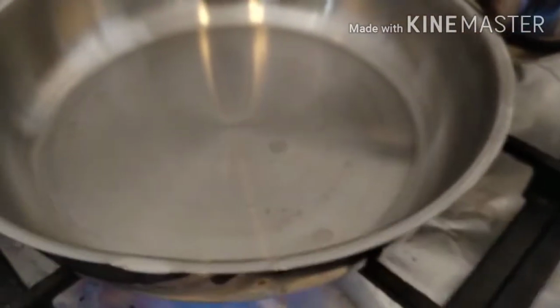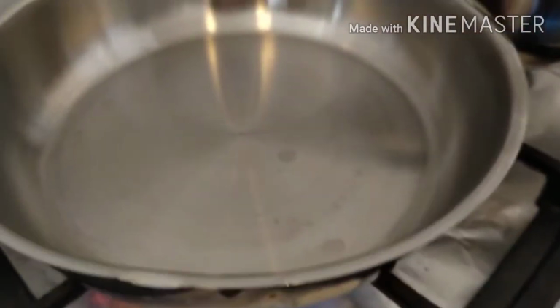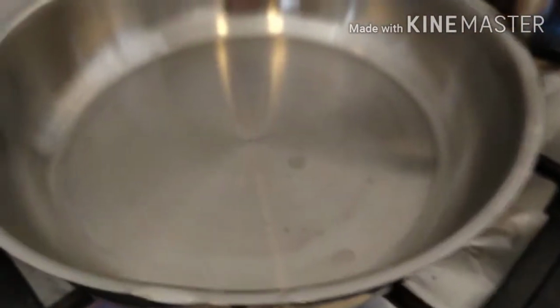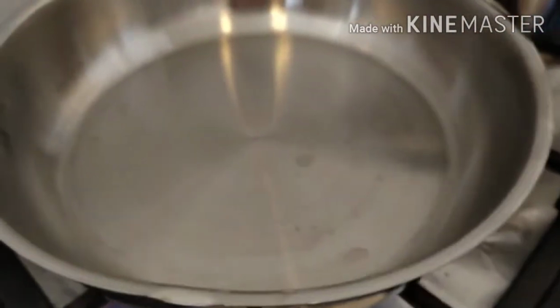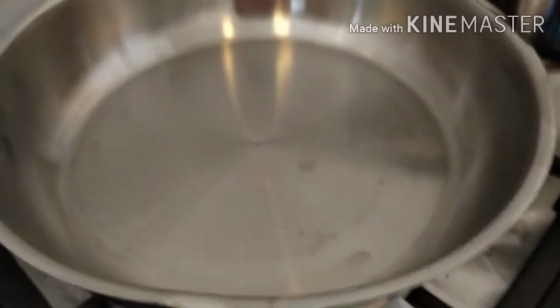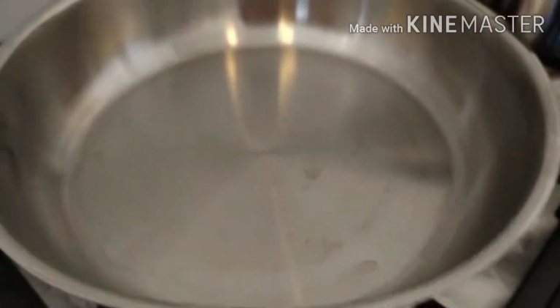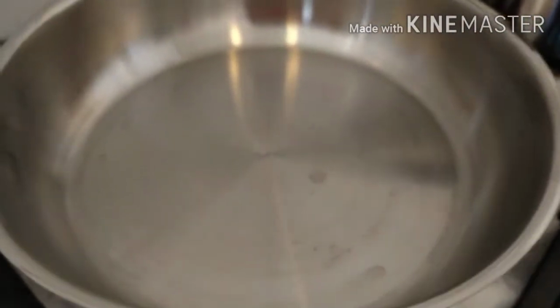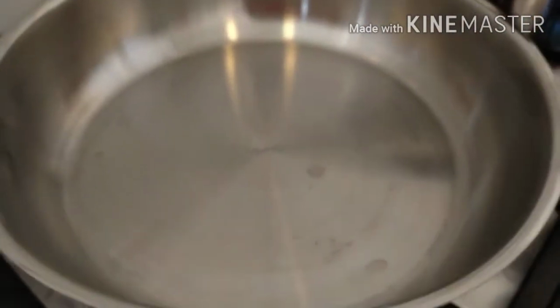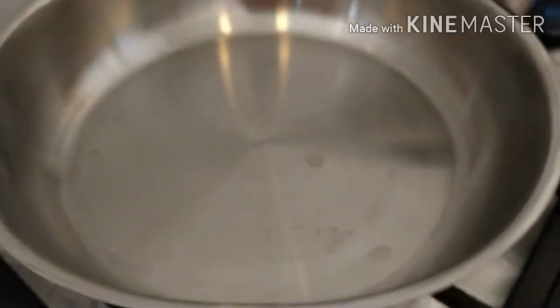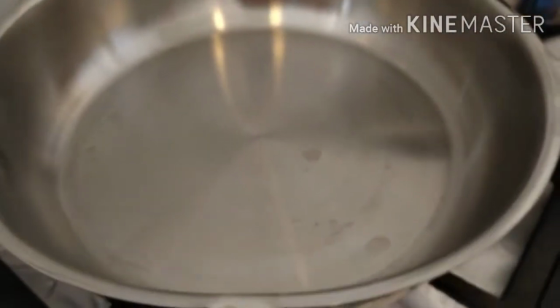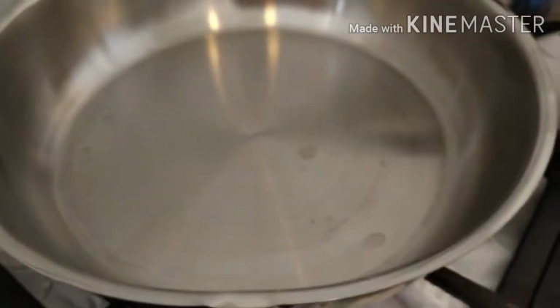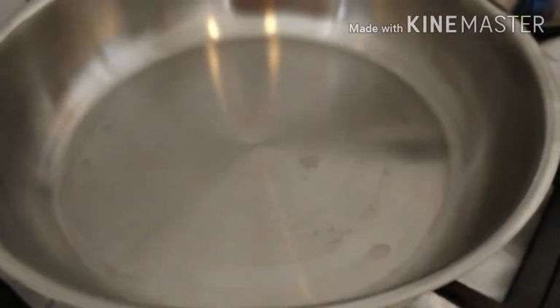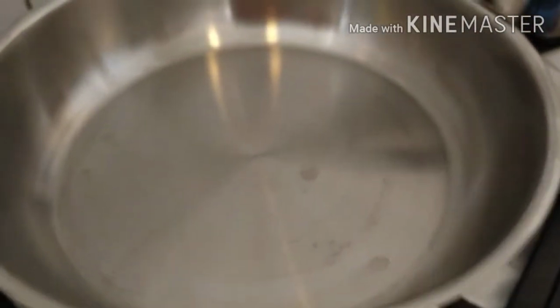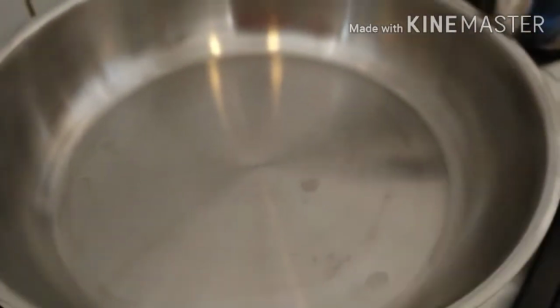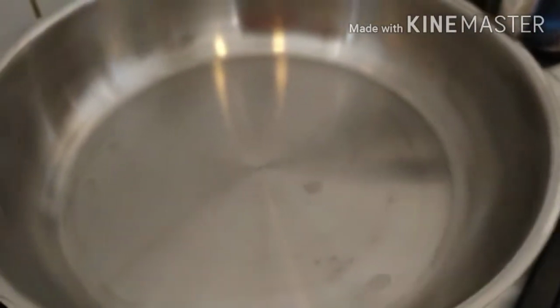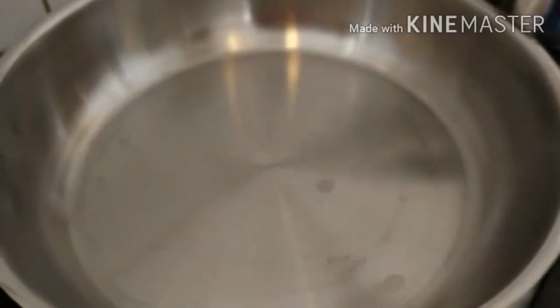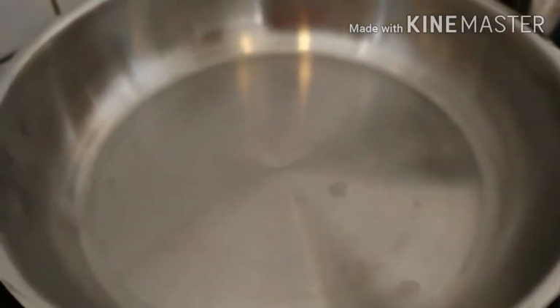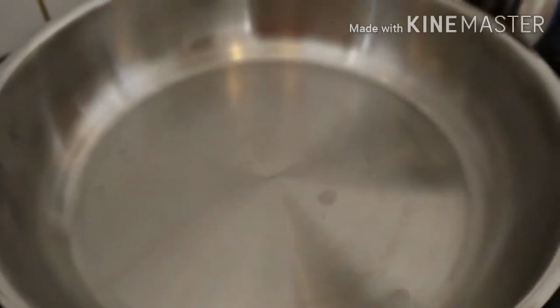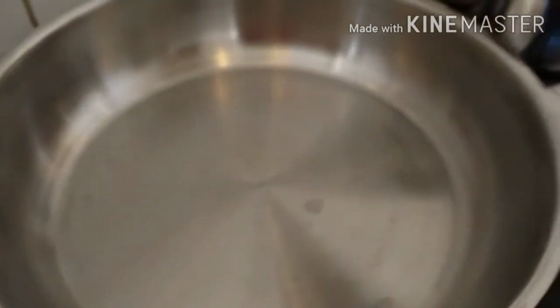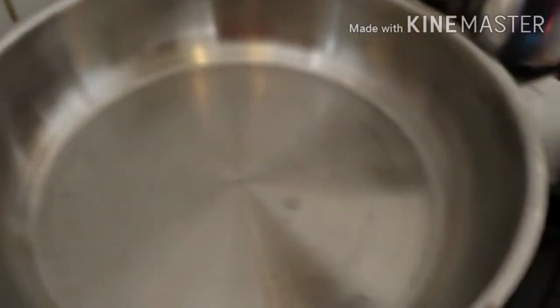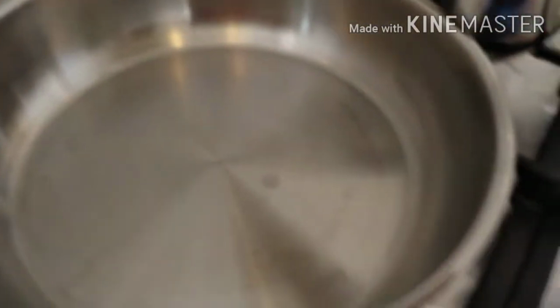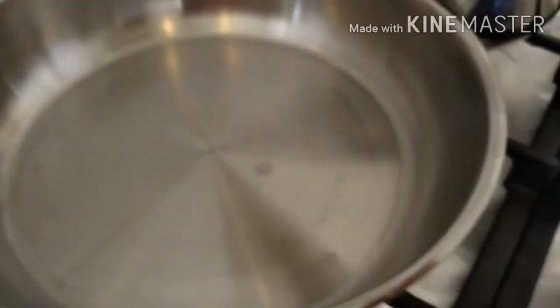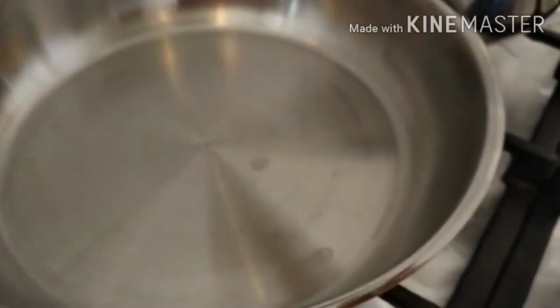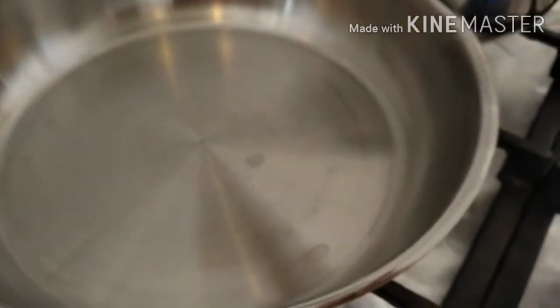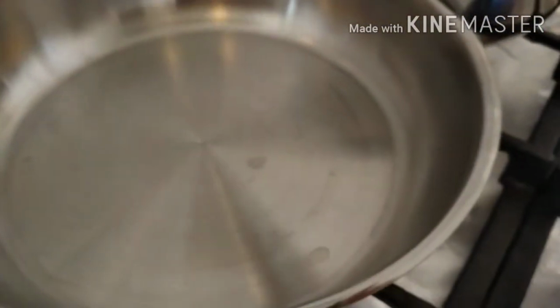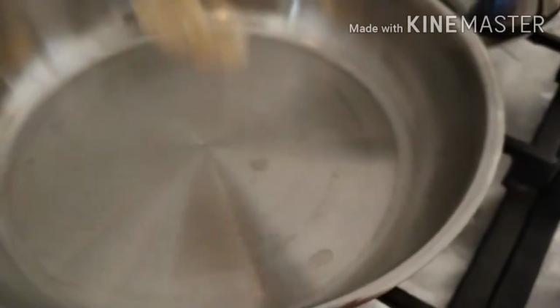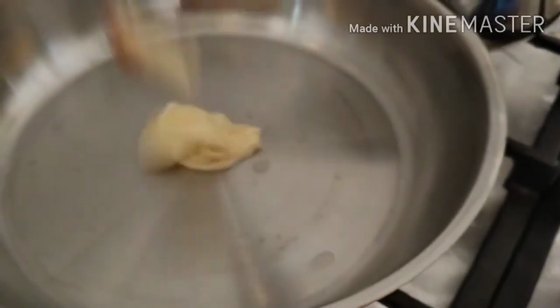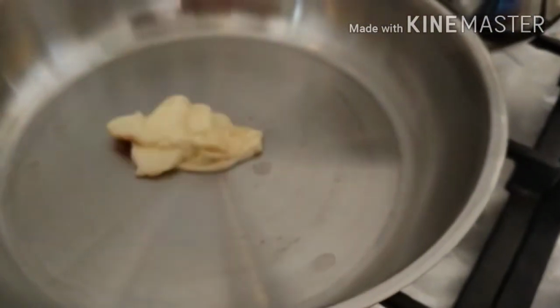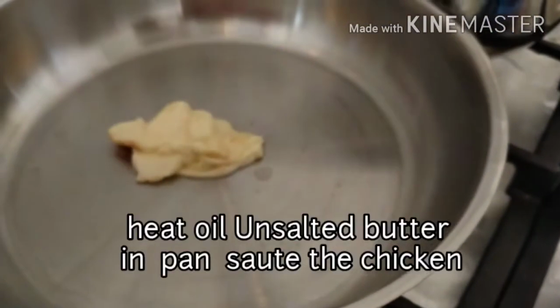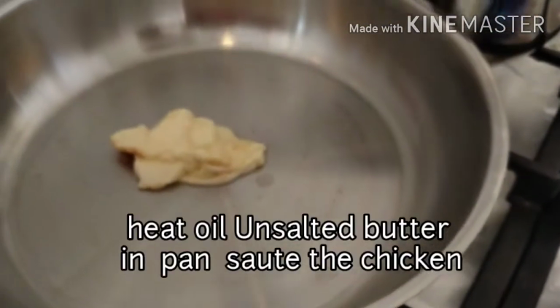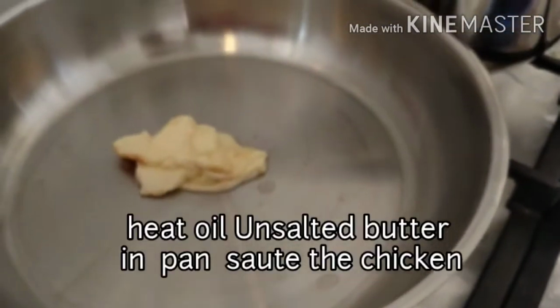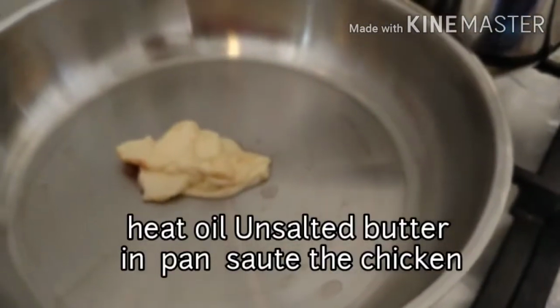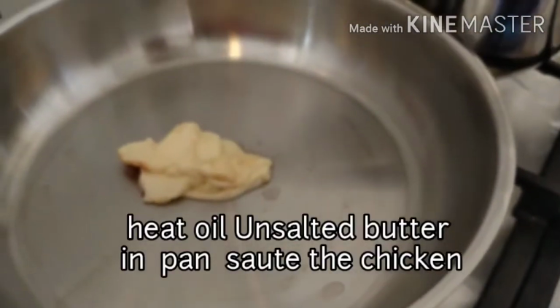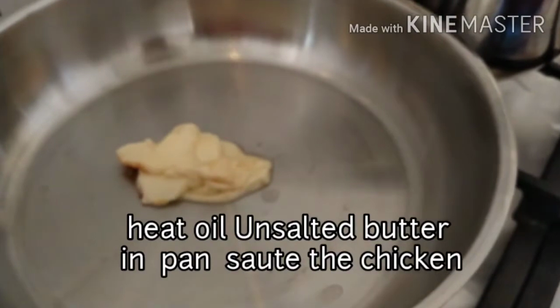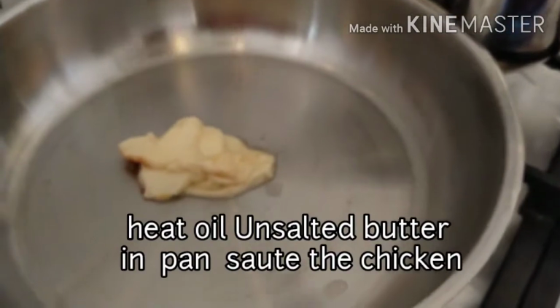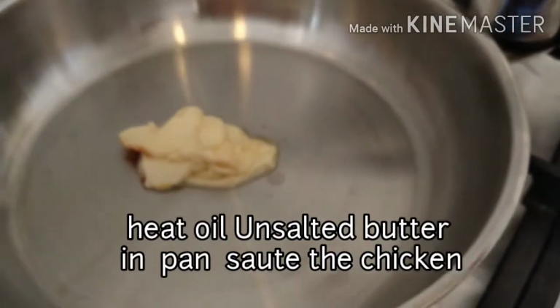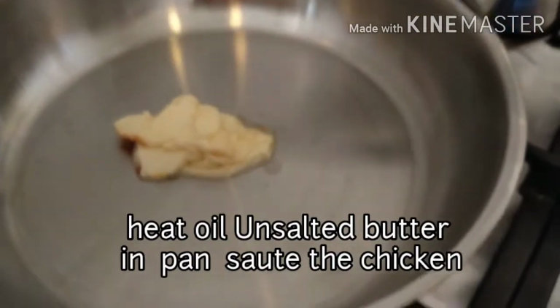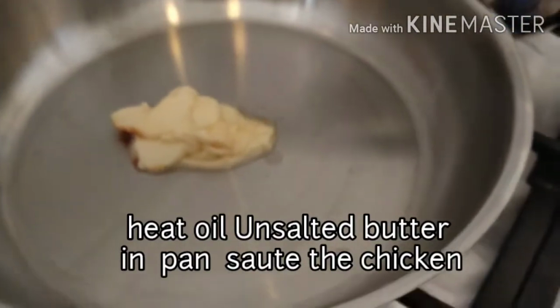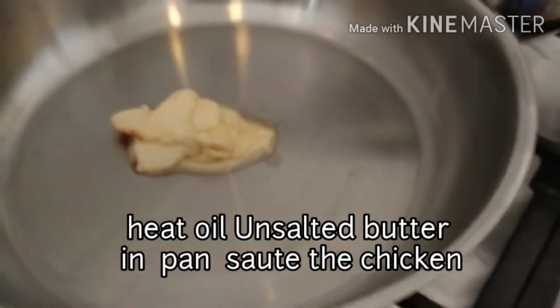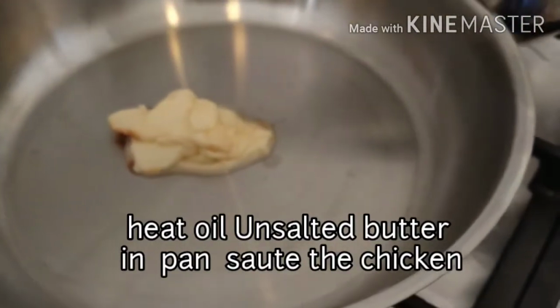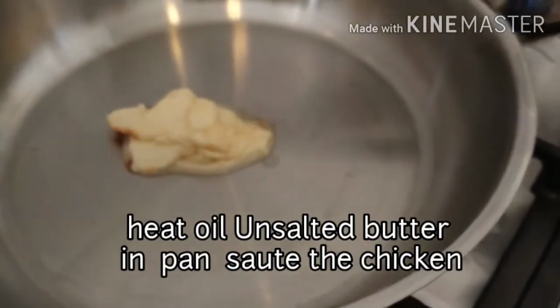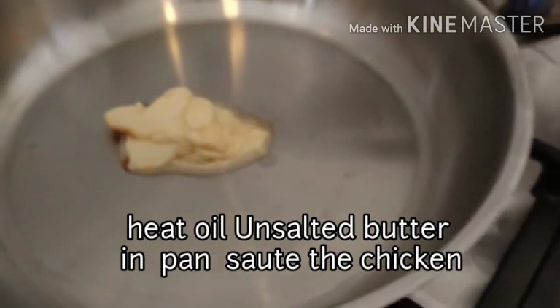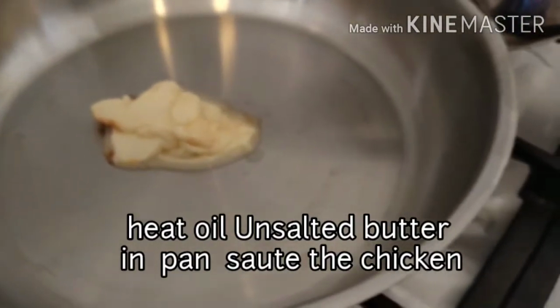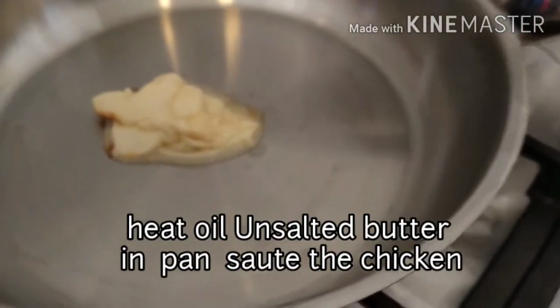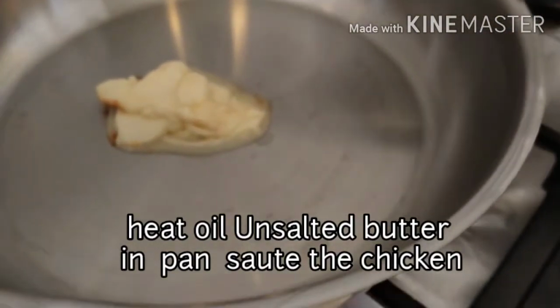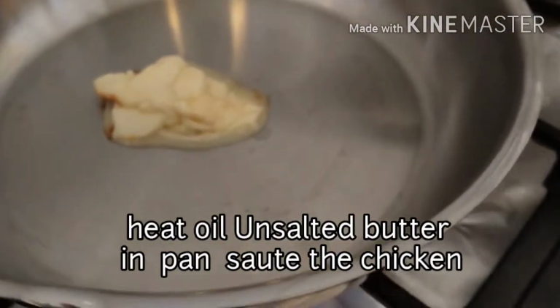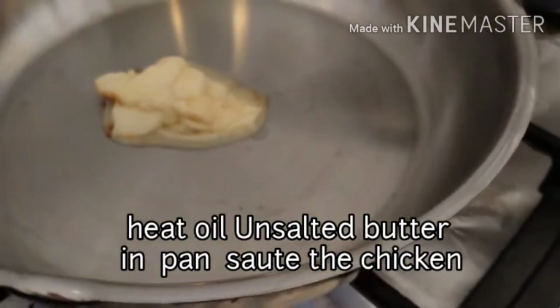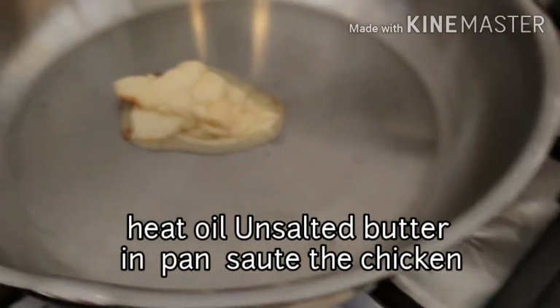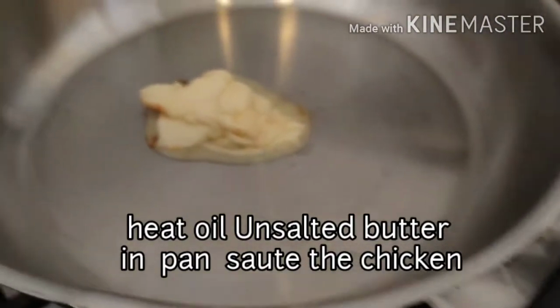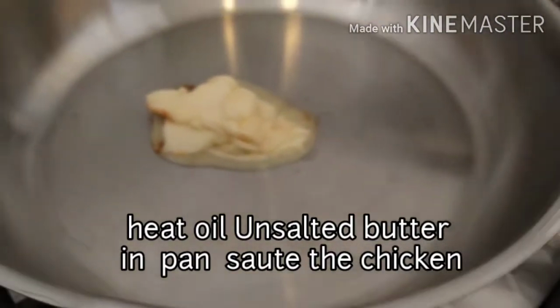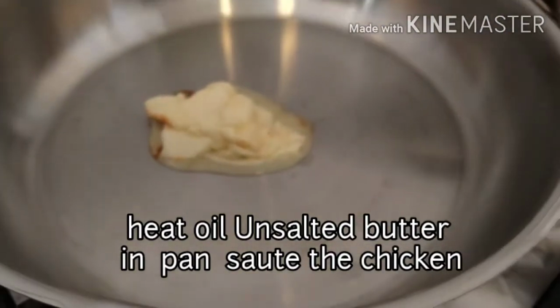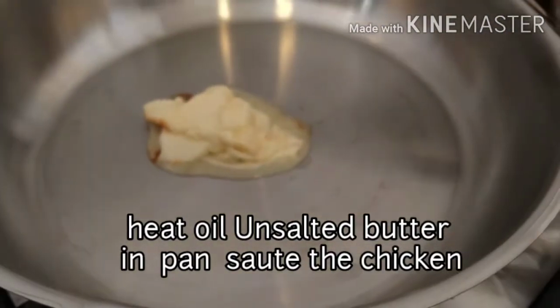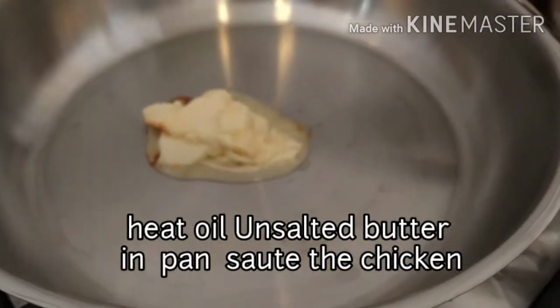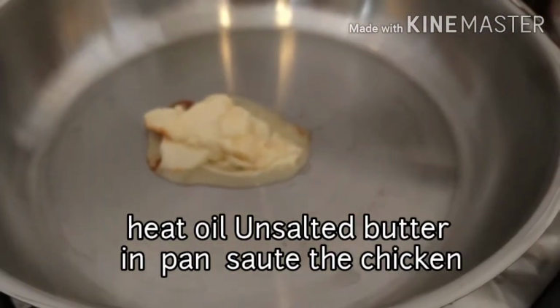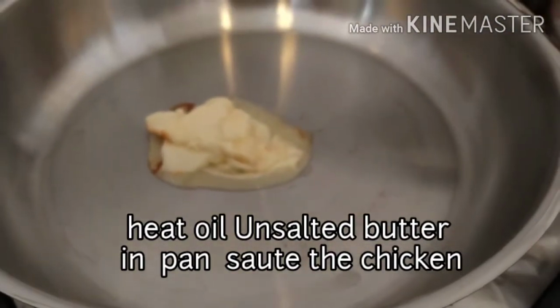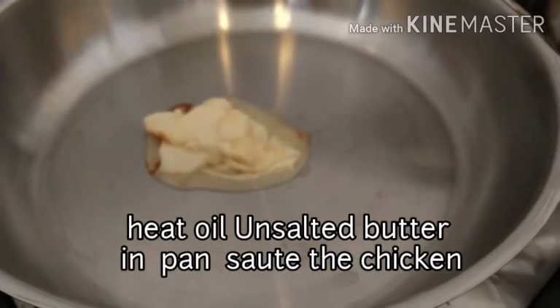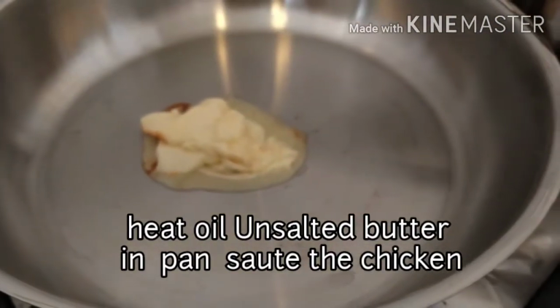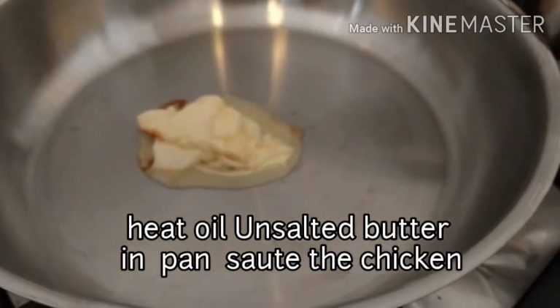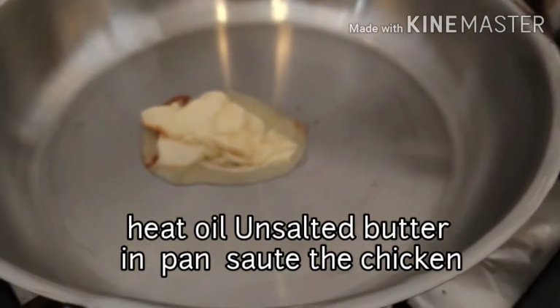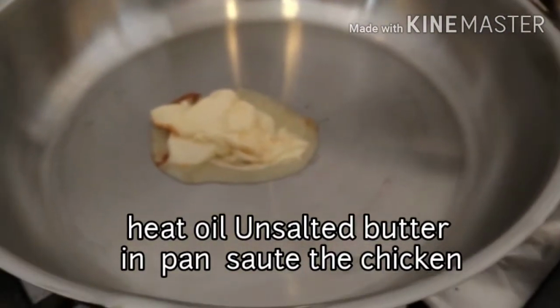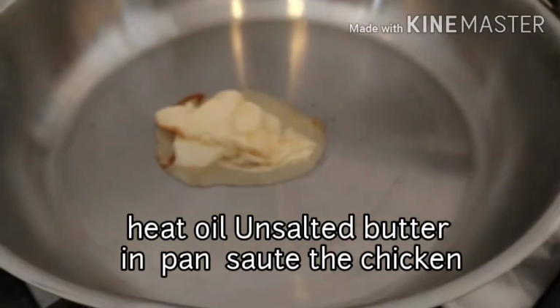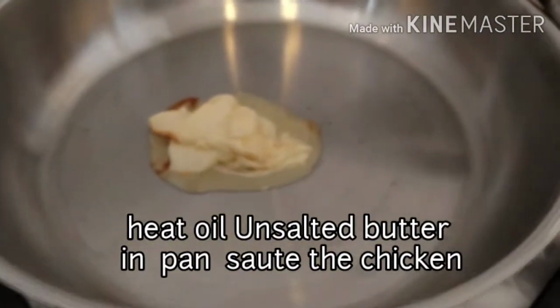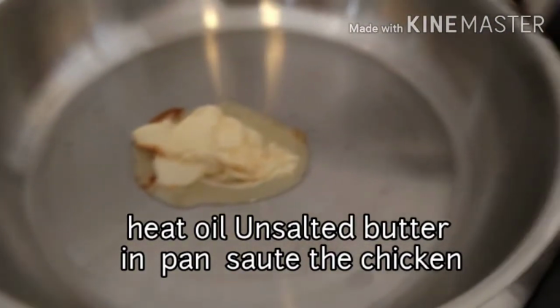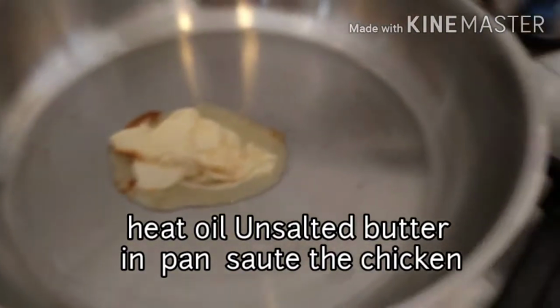Ngayon naman, gigisain na po natin ang ating chicken. So, maglalagay po ako ng unsalted butter in a pan.